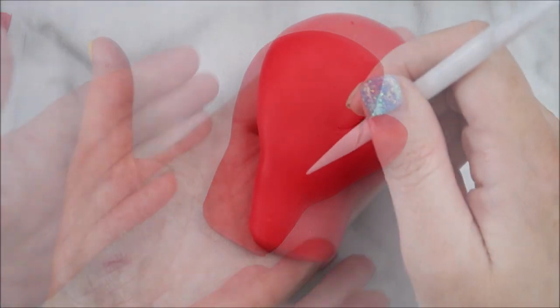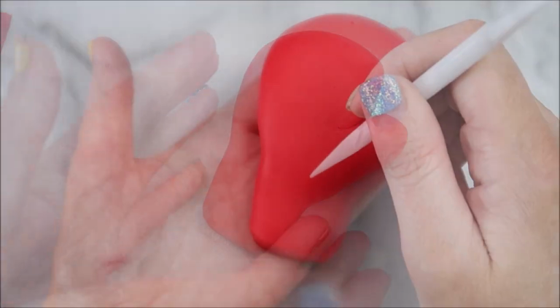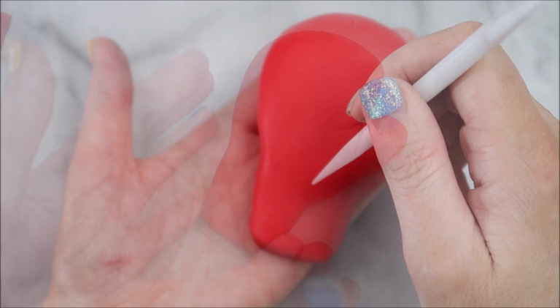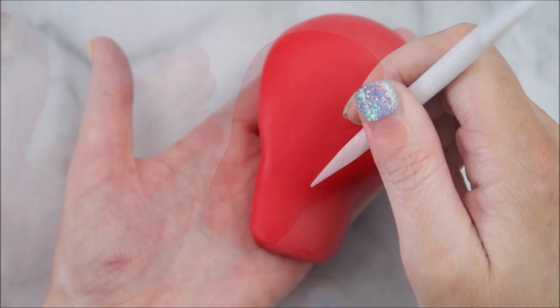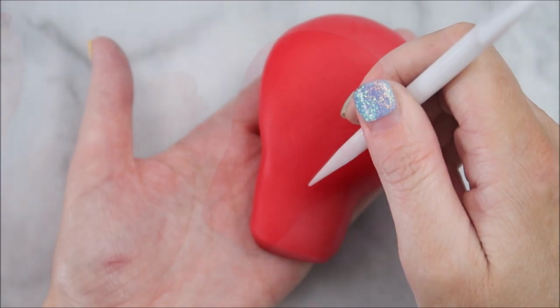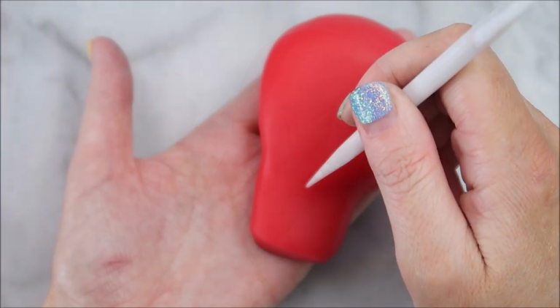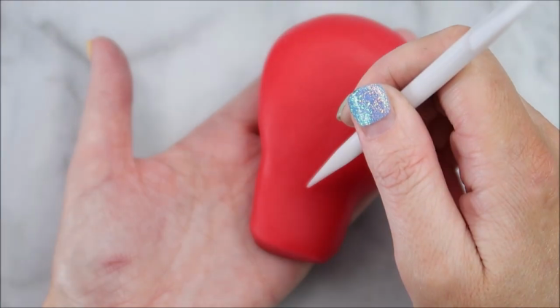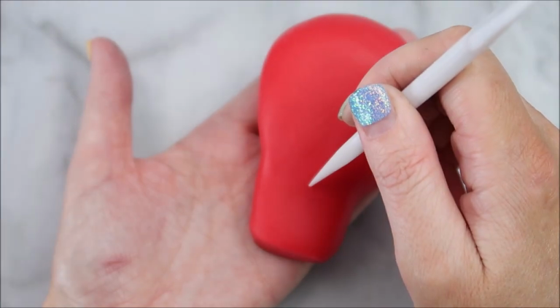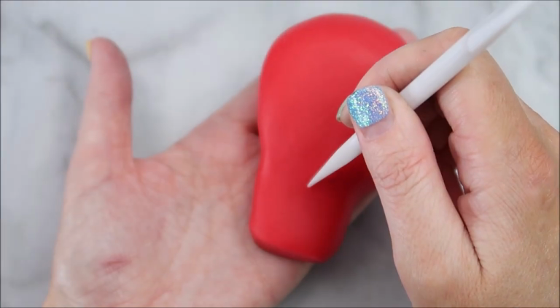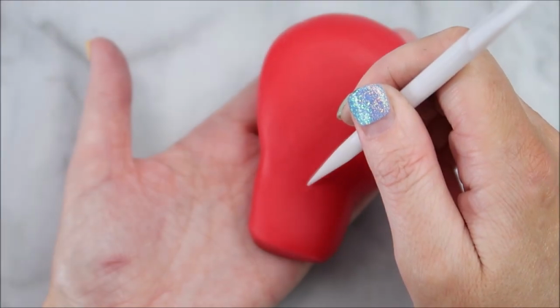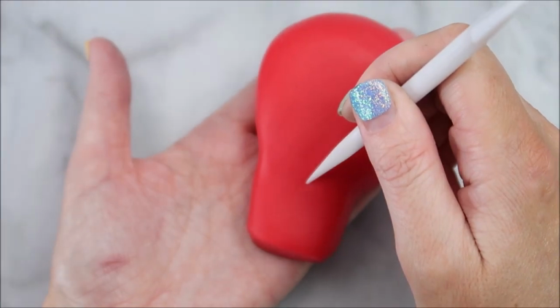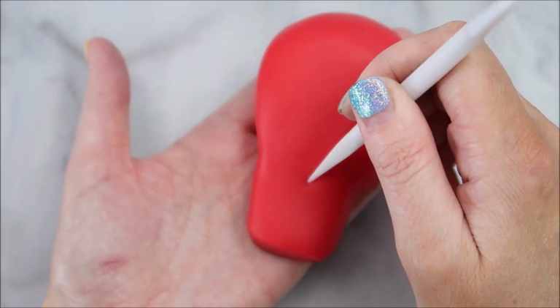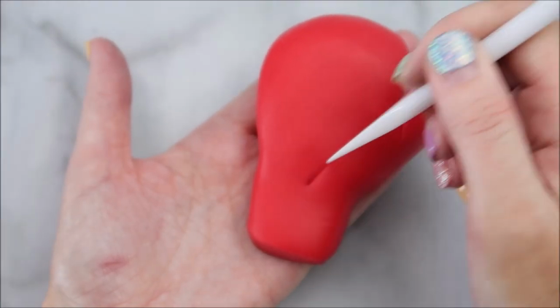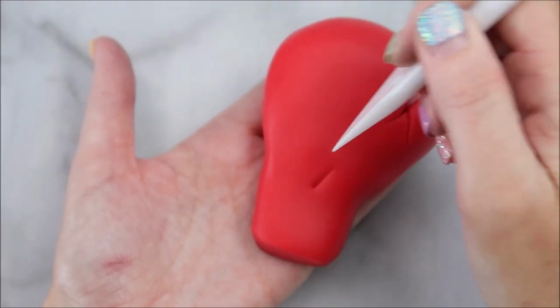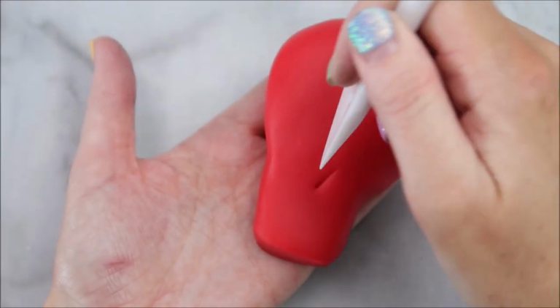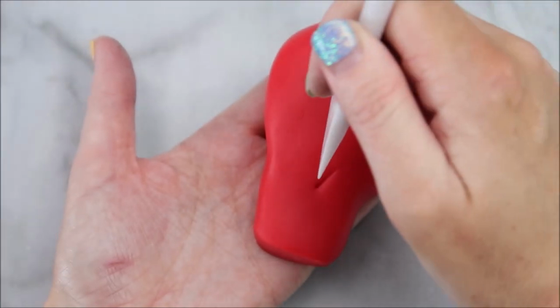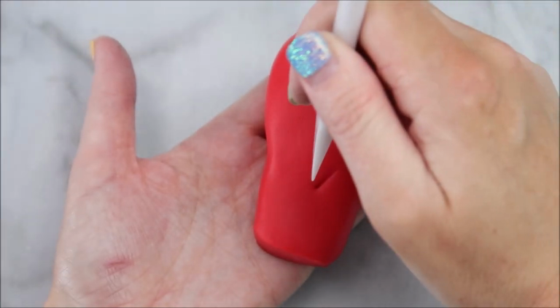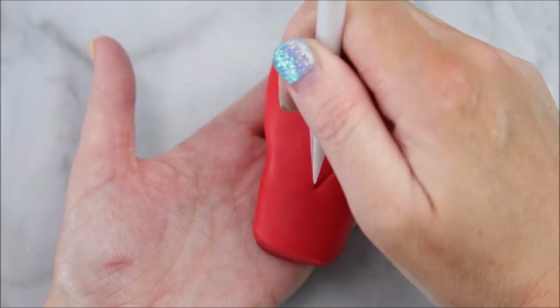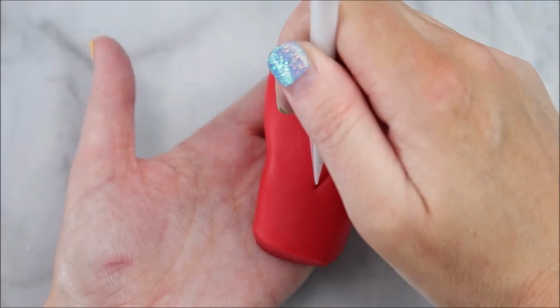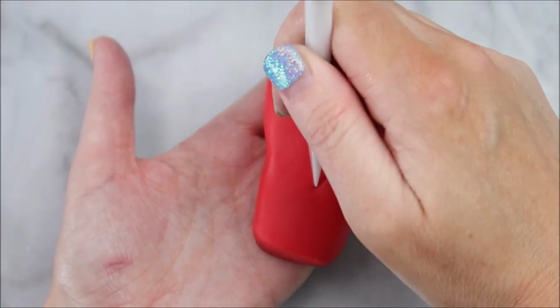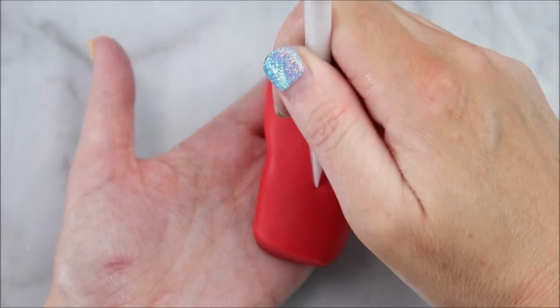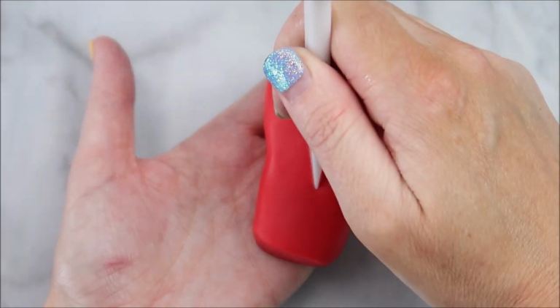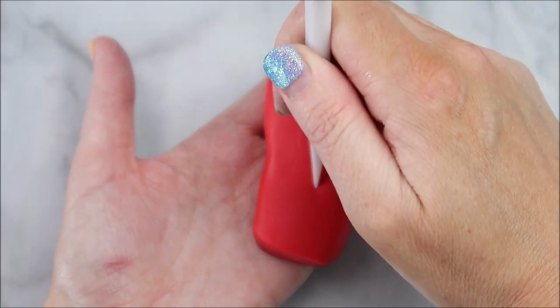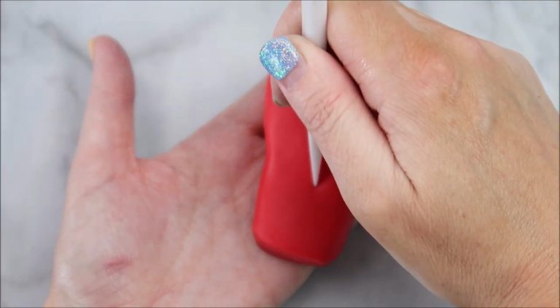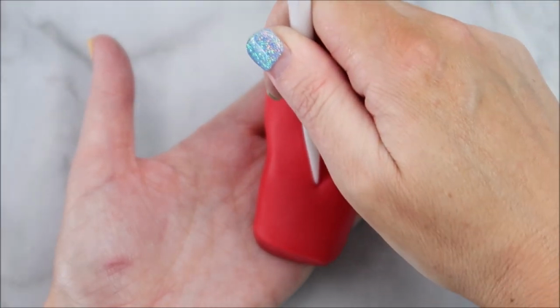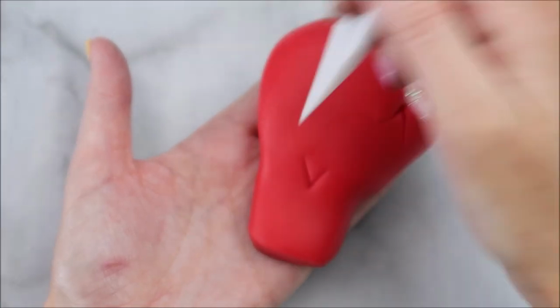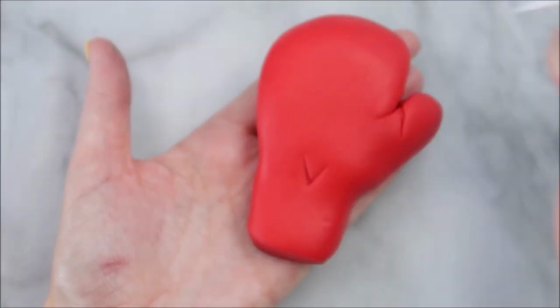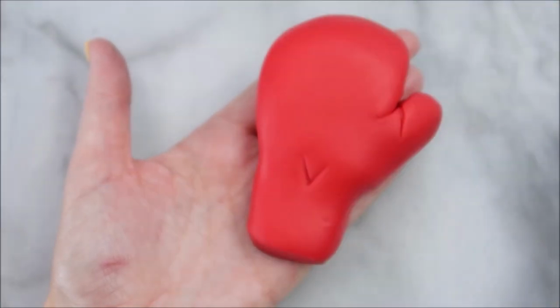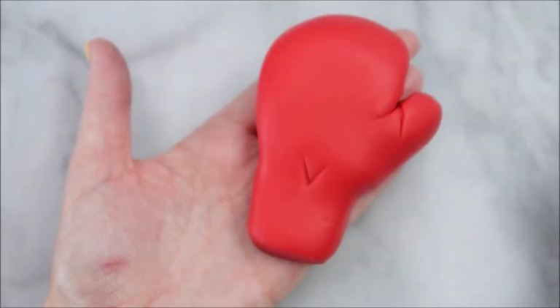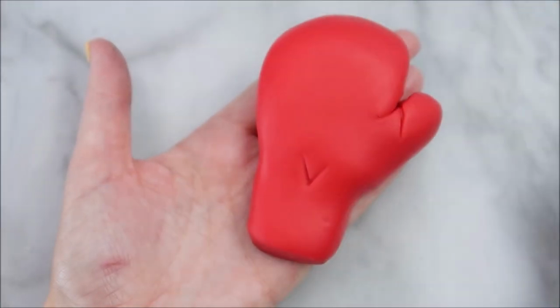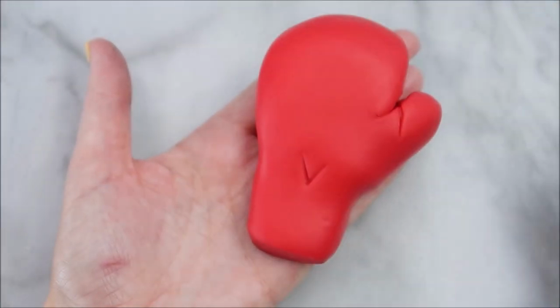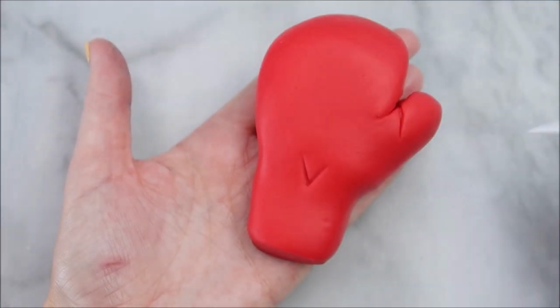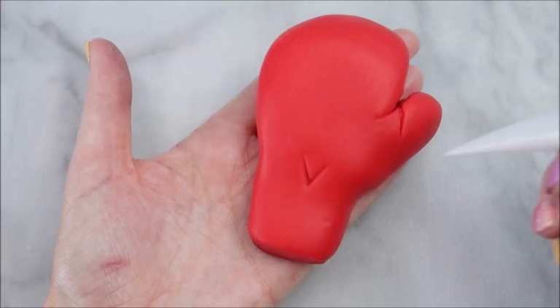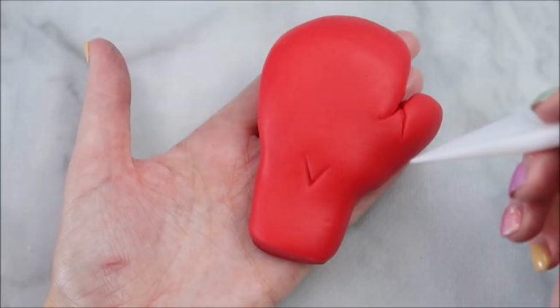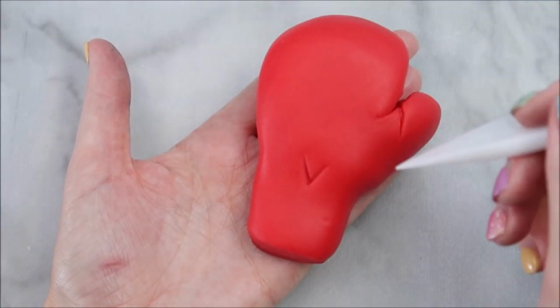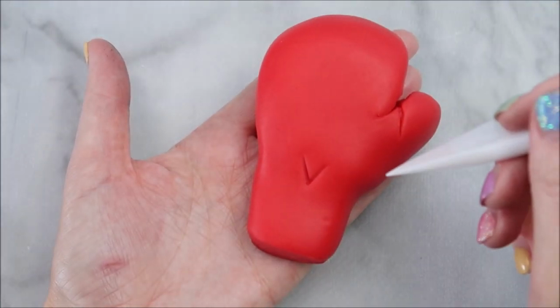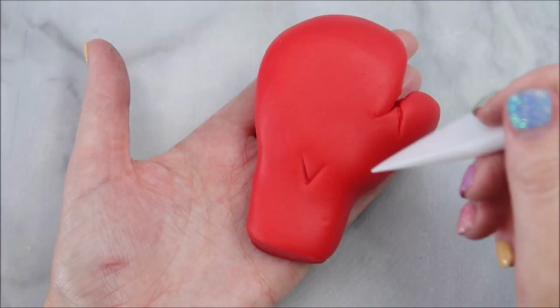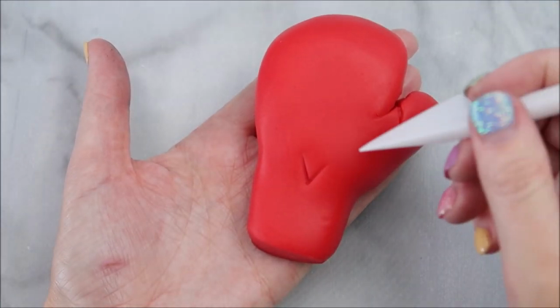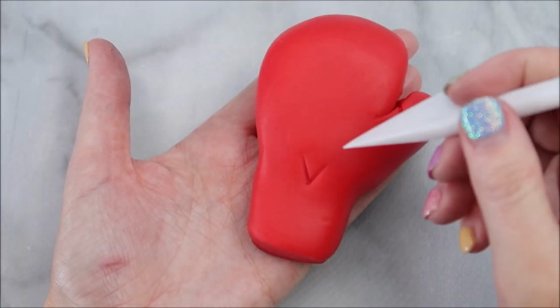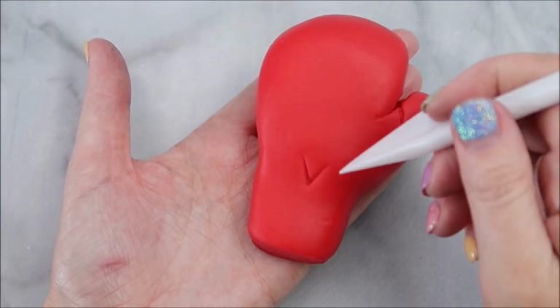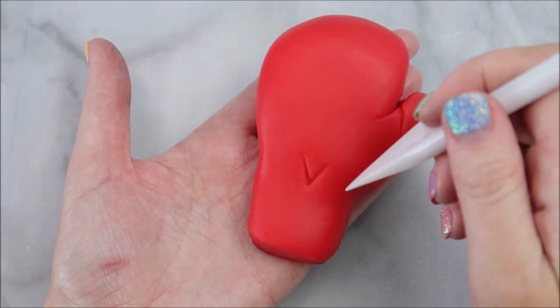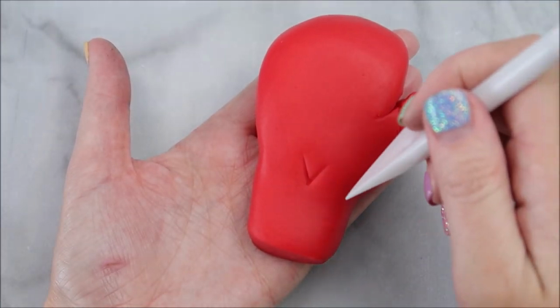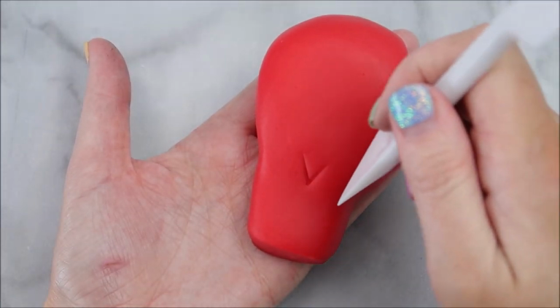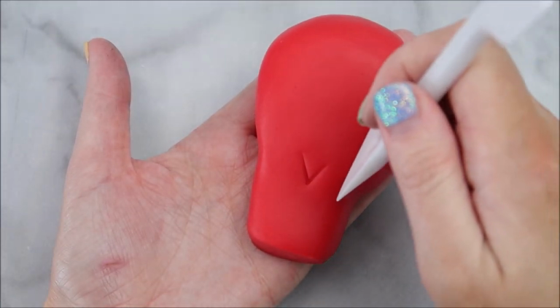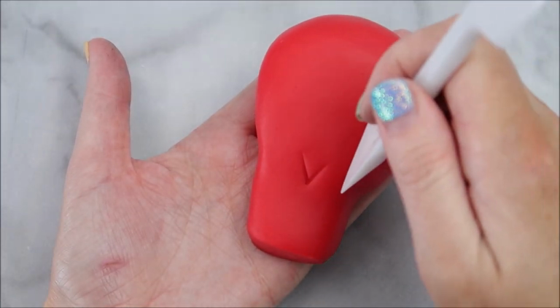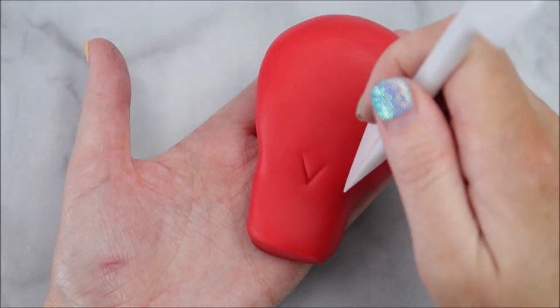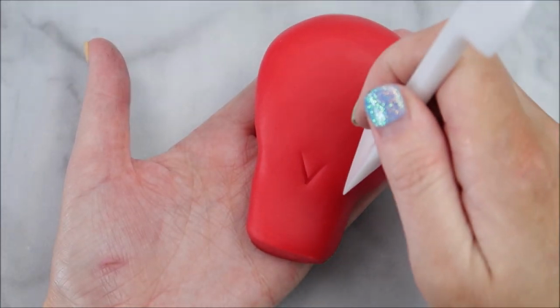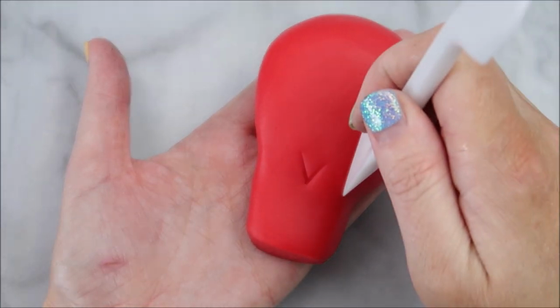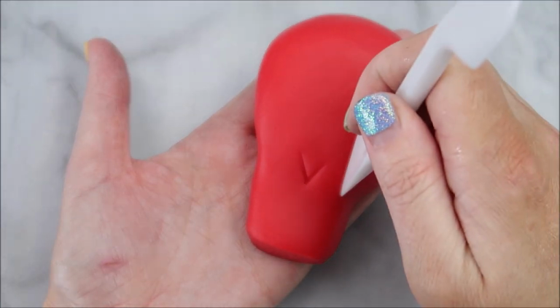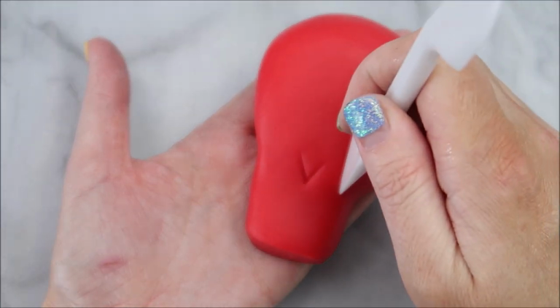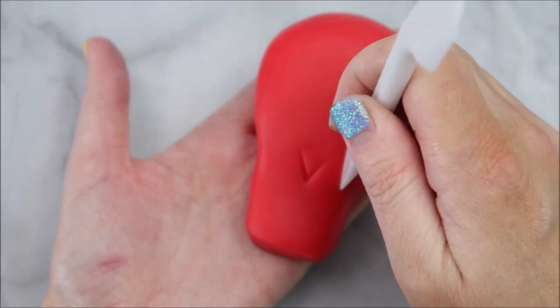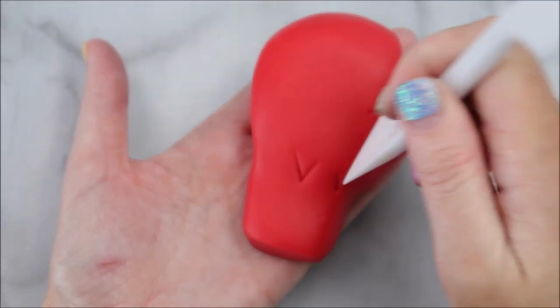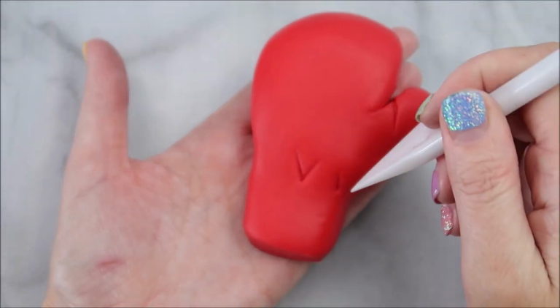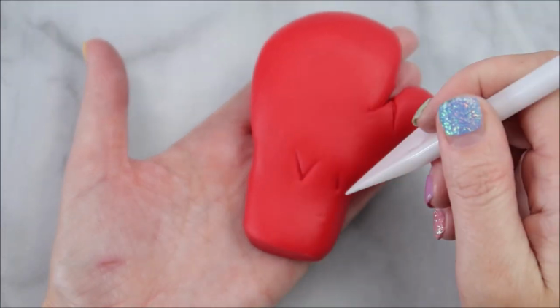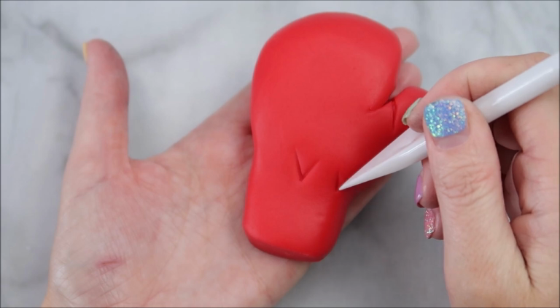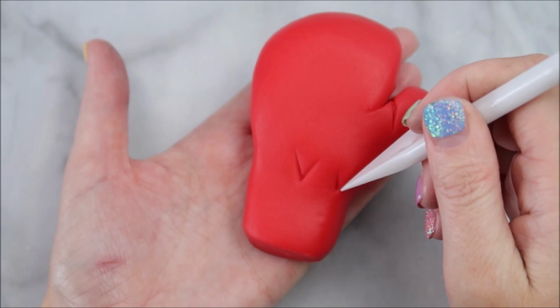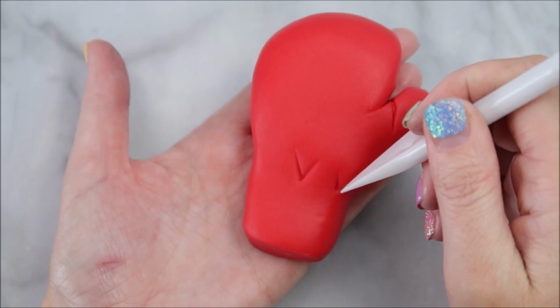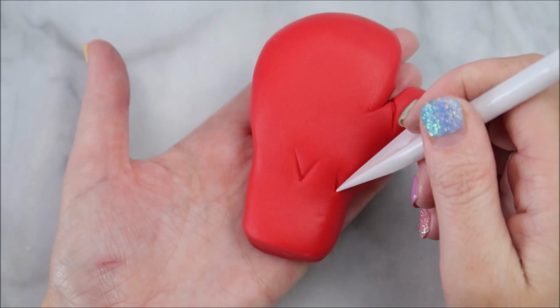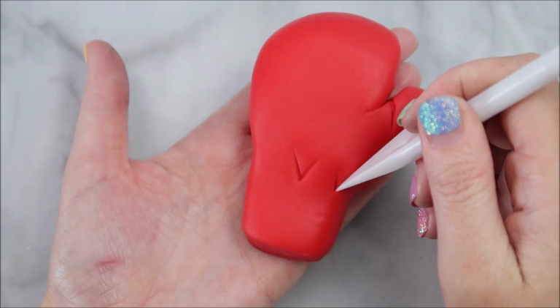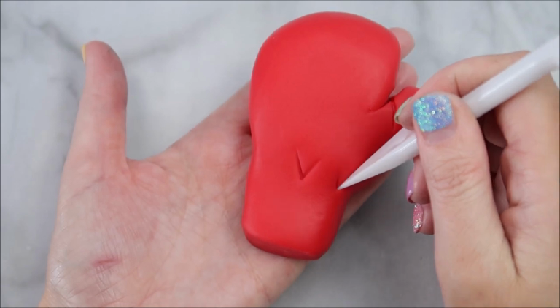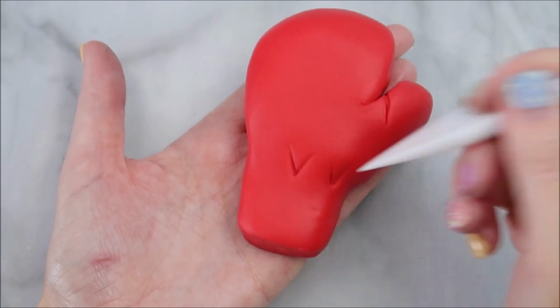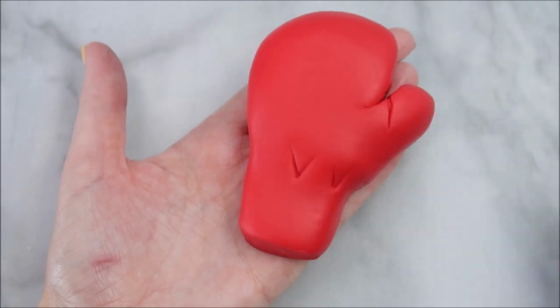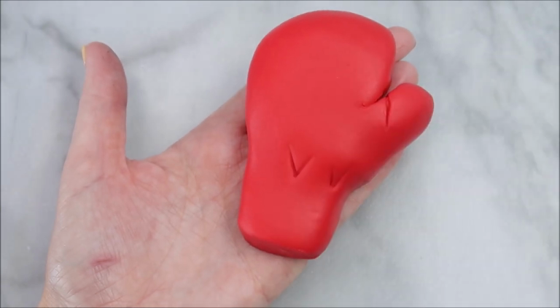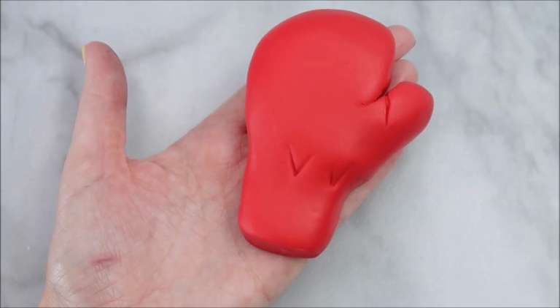Now you're going to create some more indentations using a knife. This just makes the glove look a little bit more realistic.